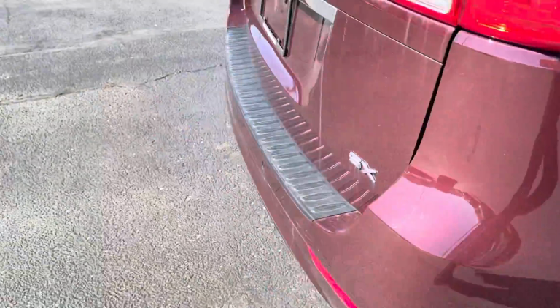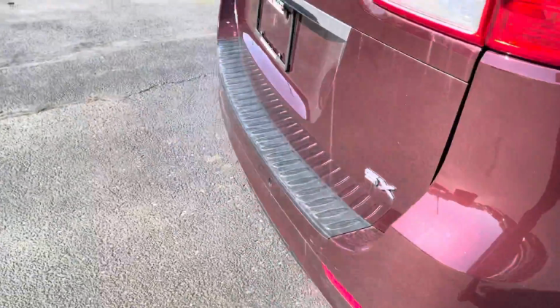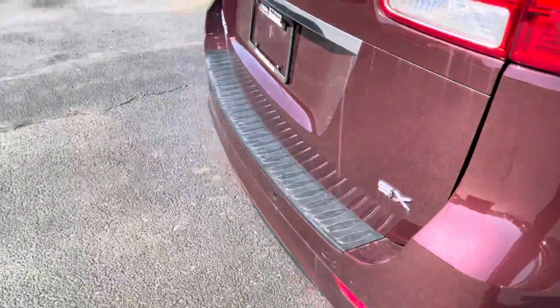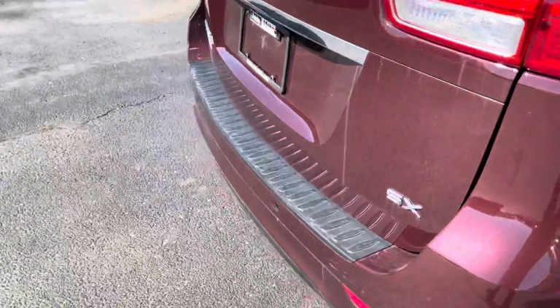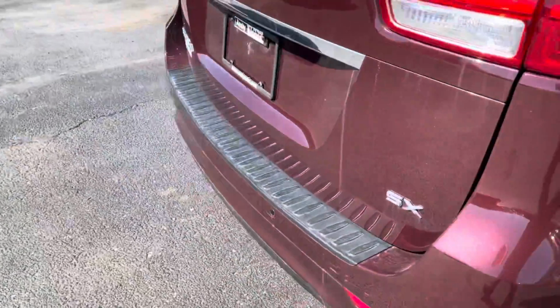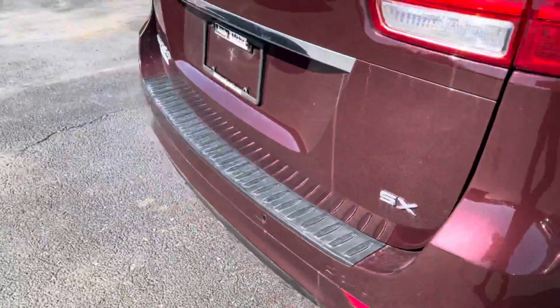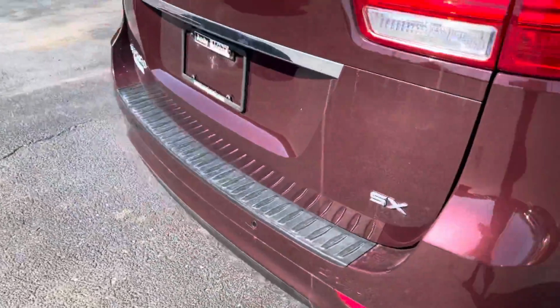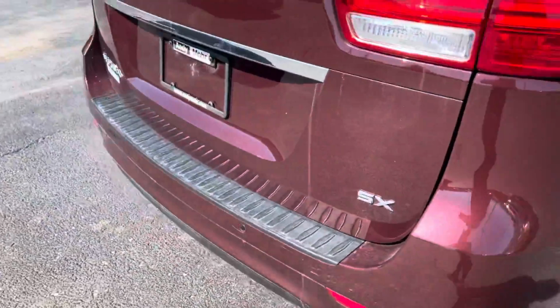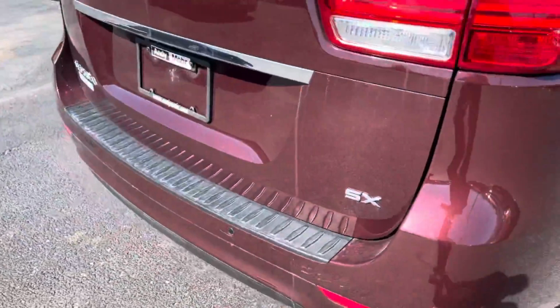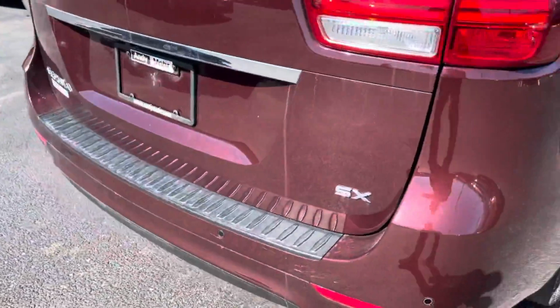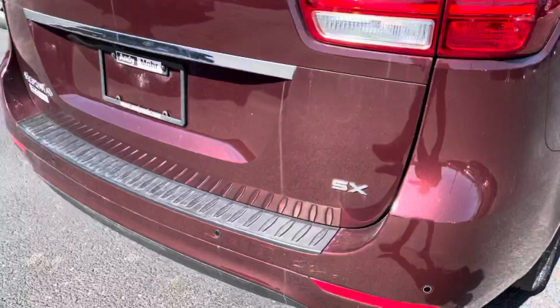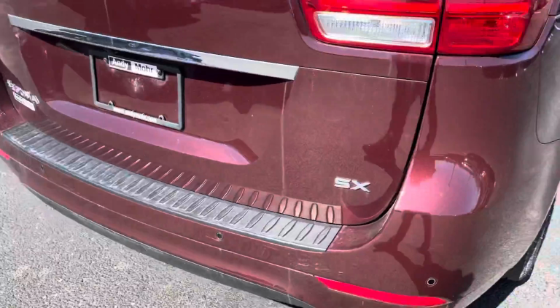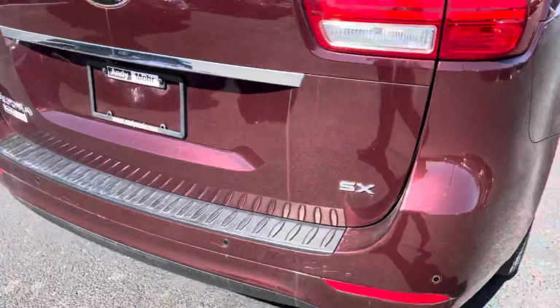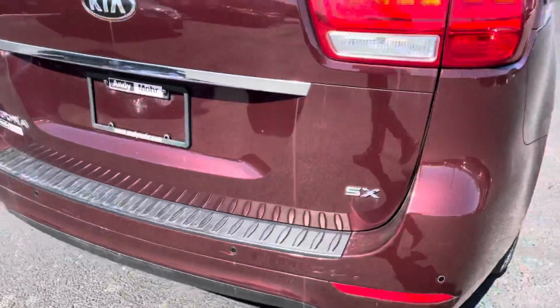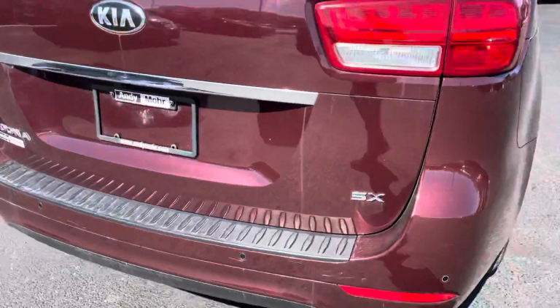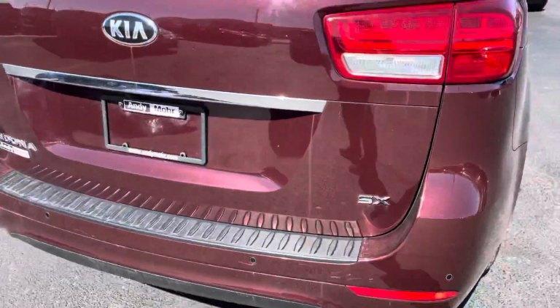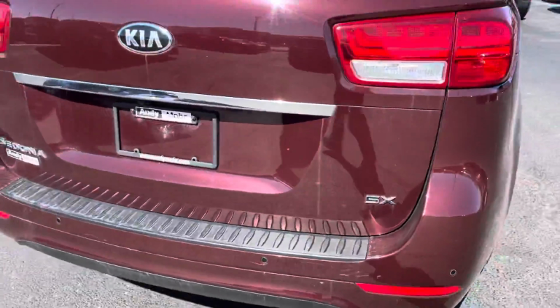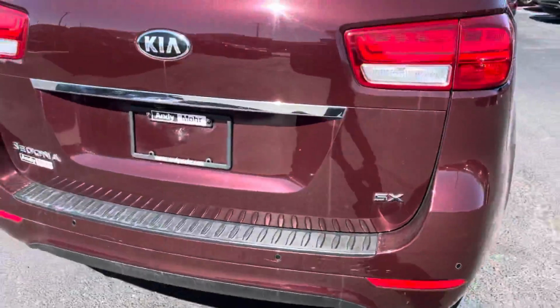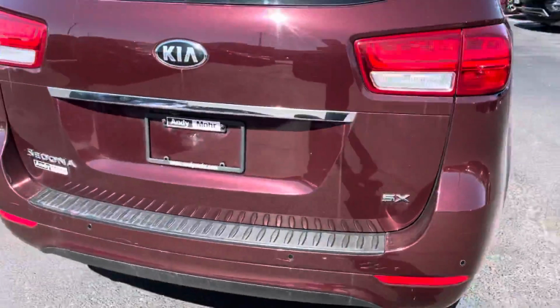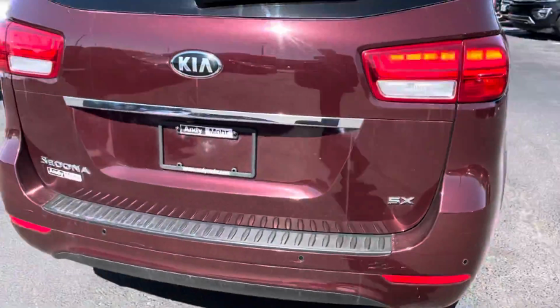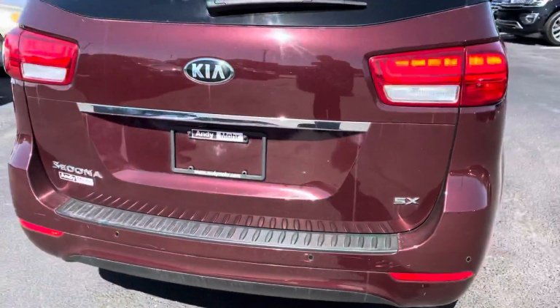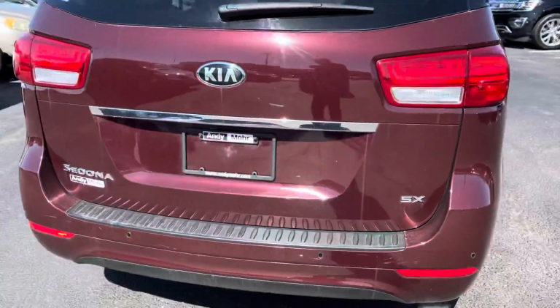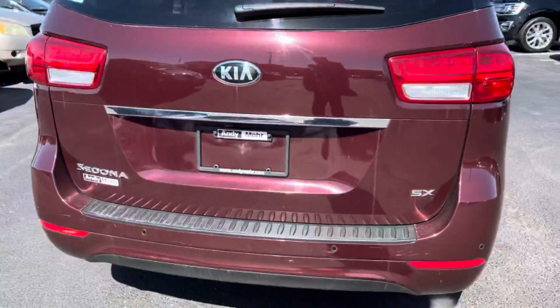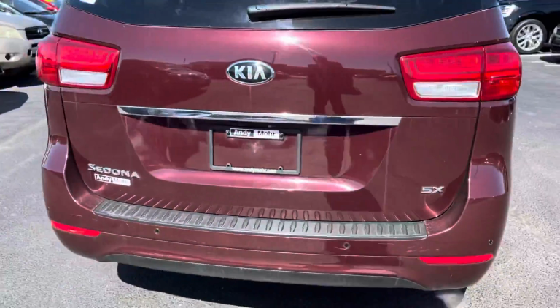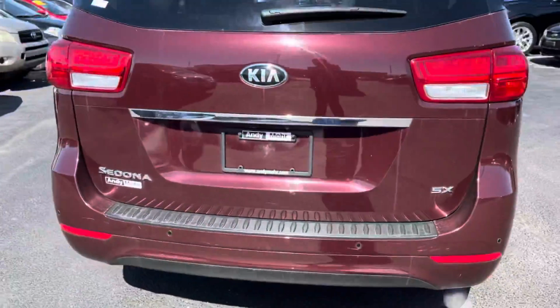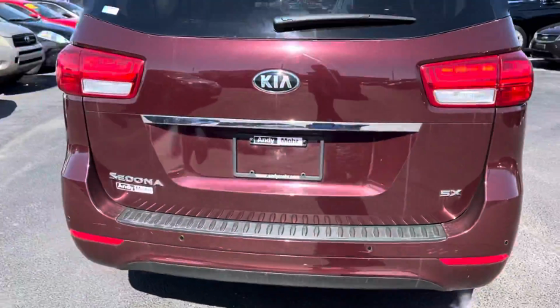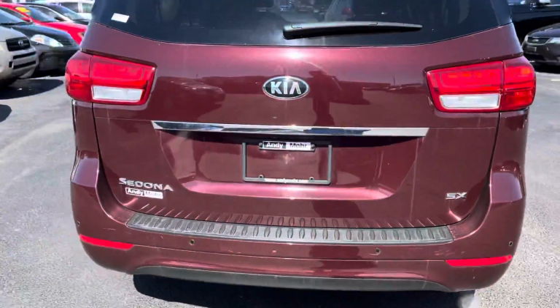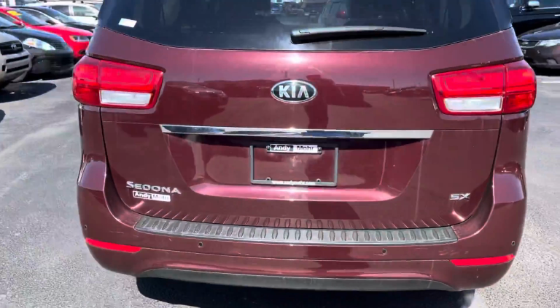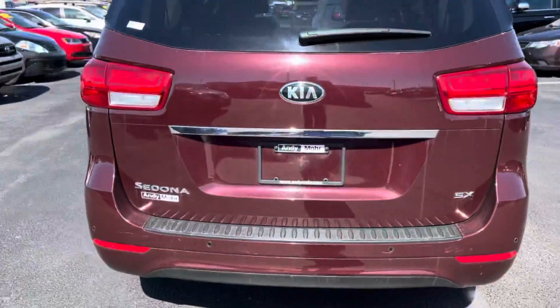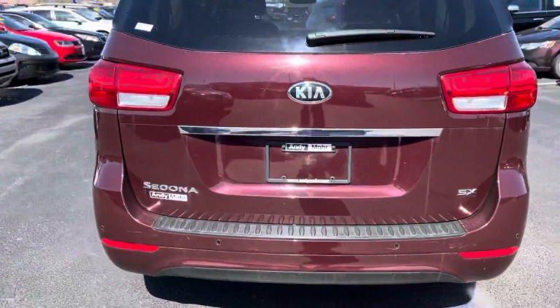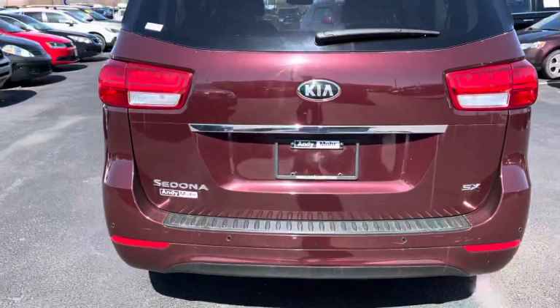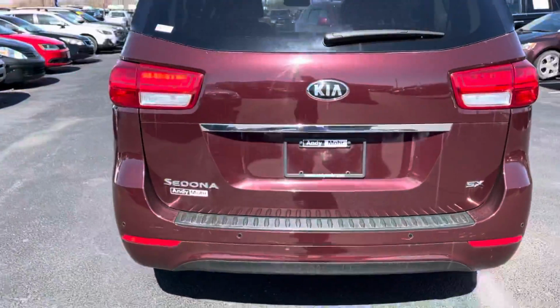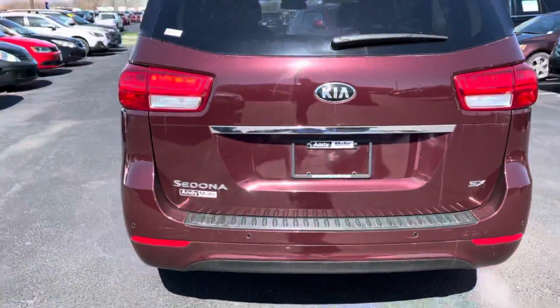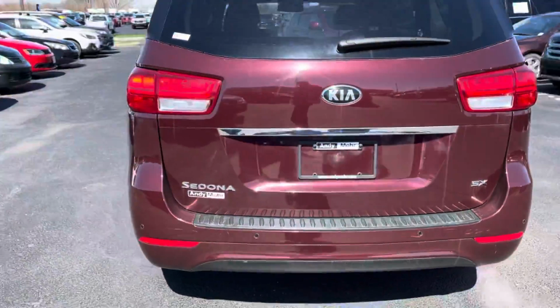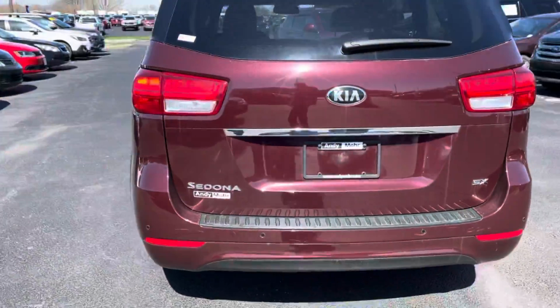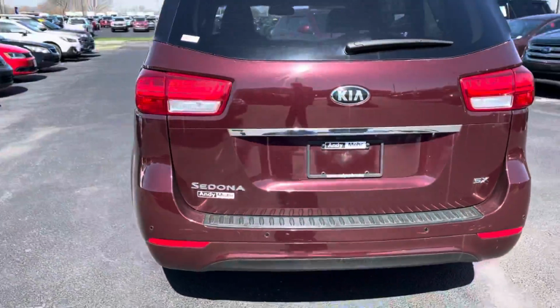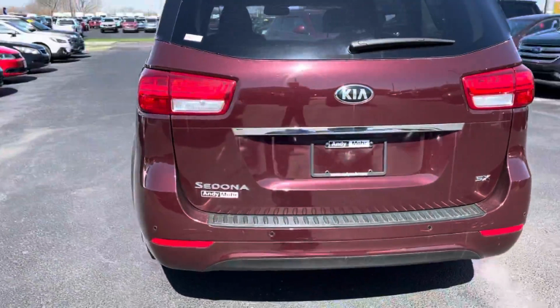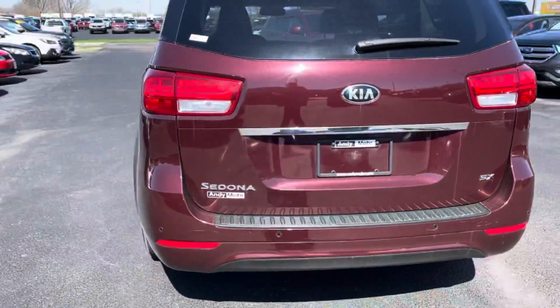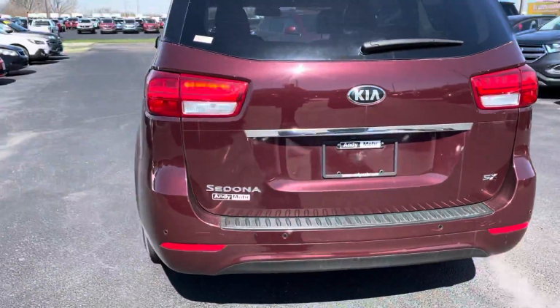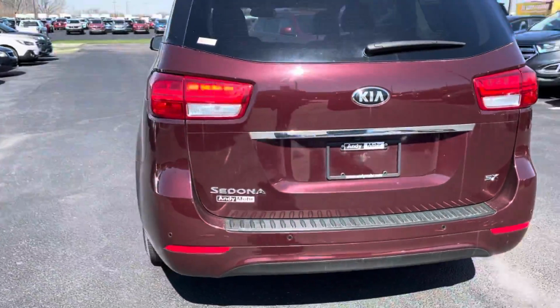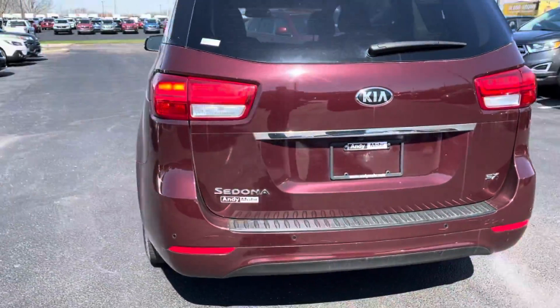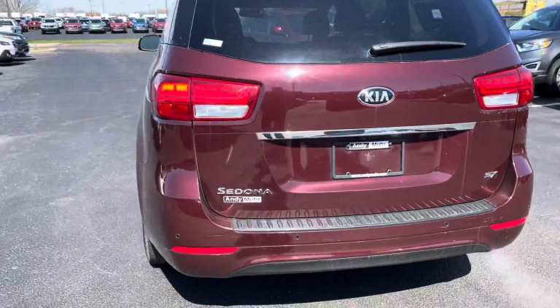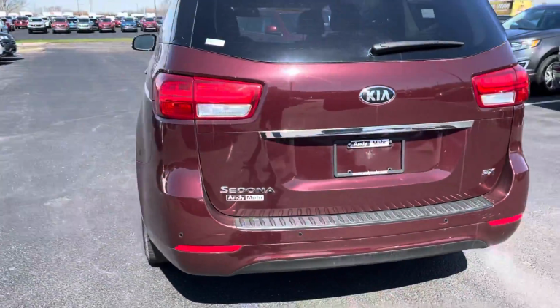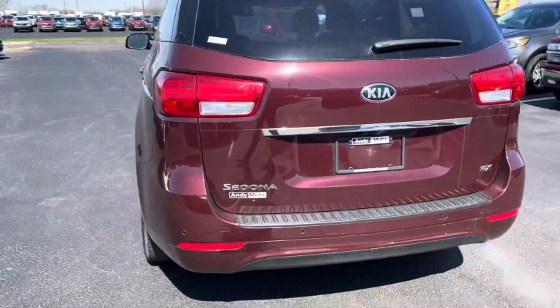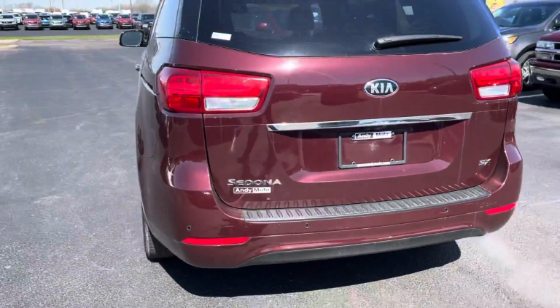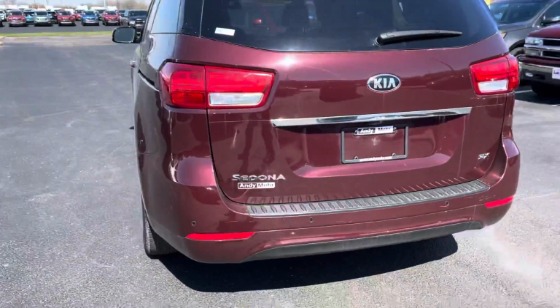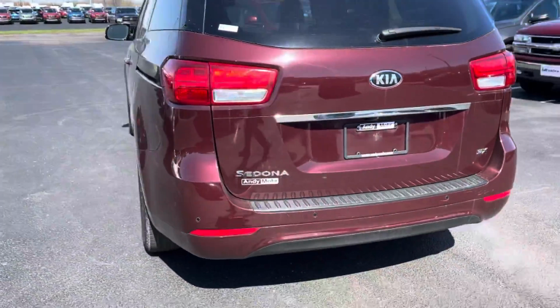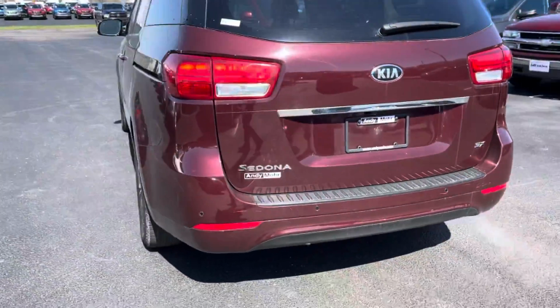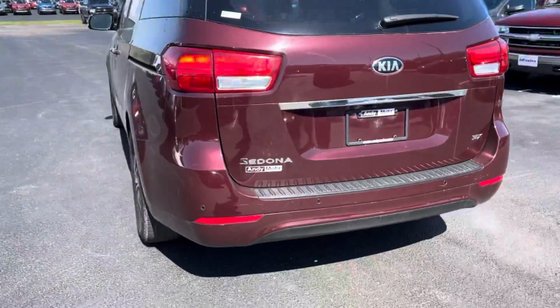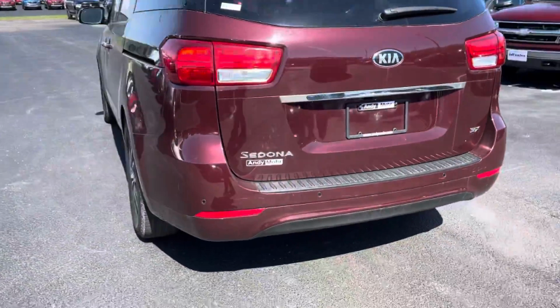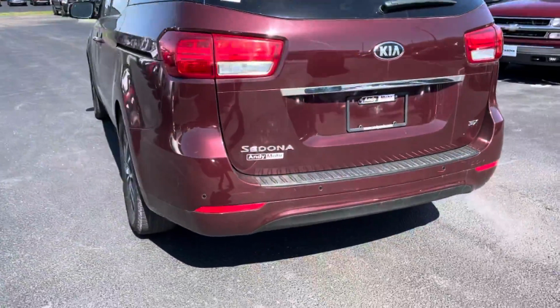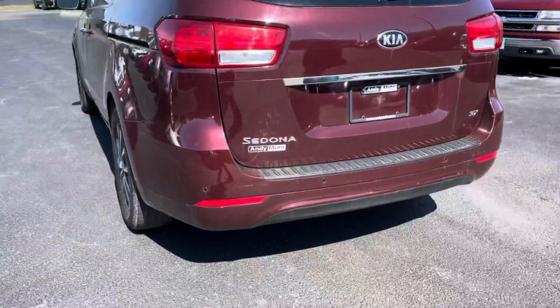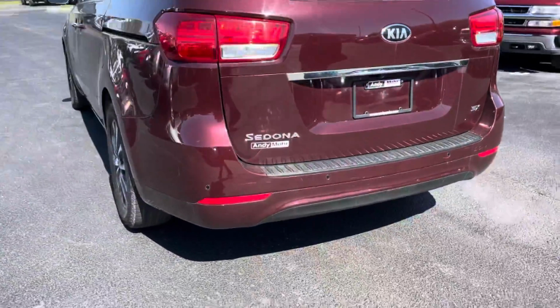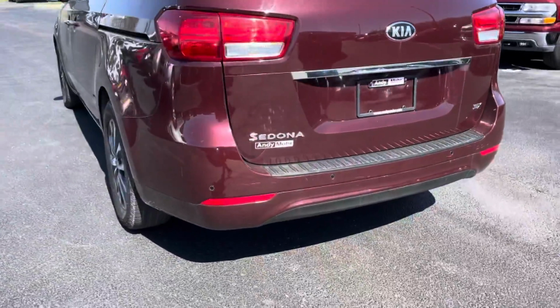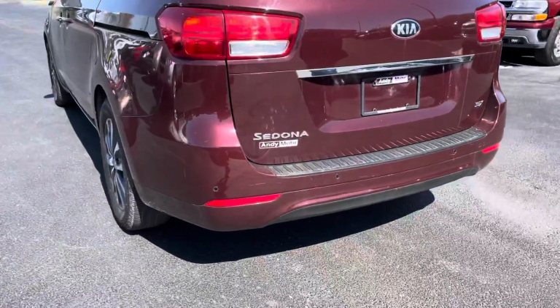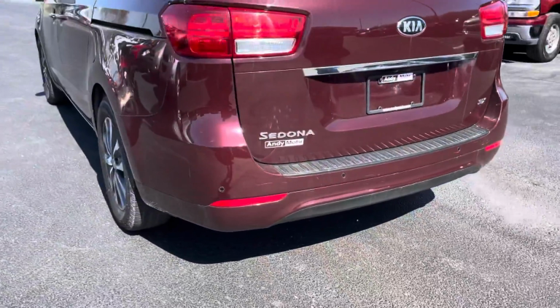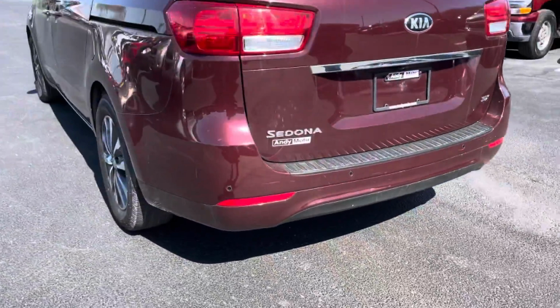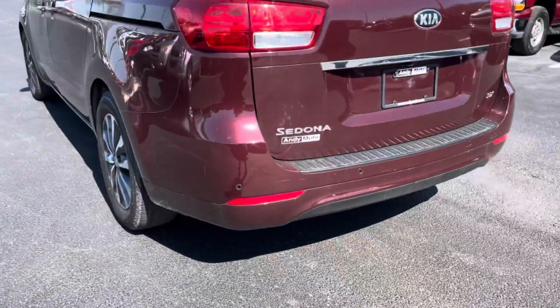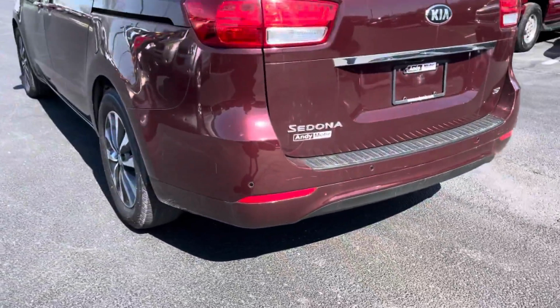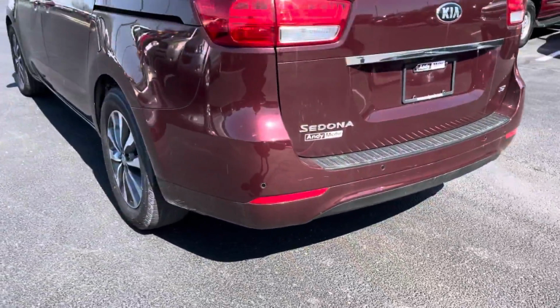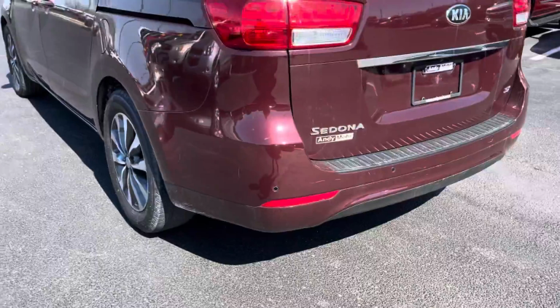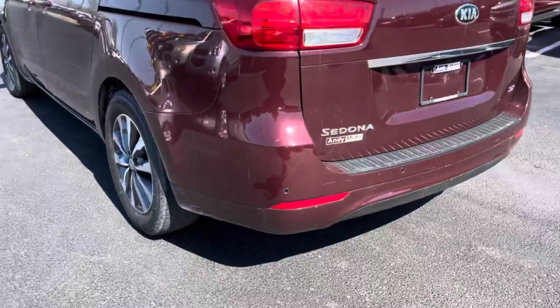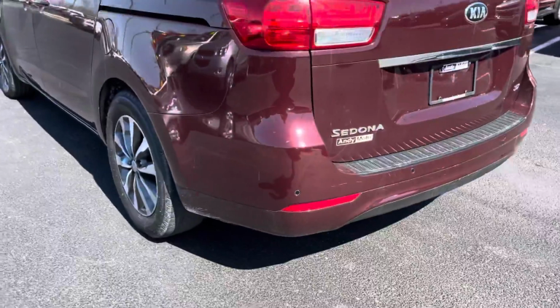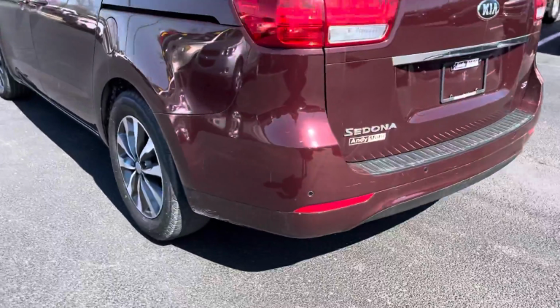This is an SX model, meaning it is pretty loaded up with options. It does have bumper sensors there in the rear.